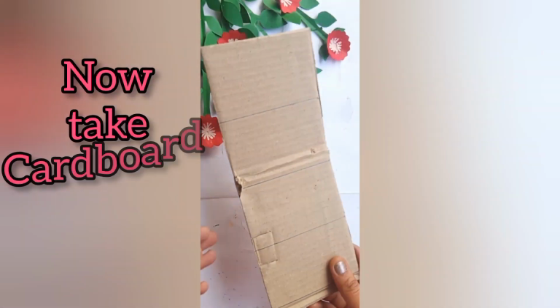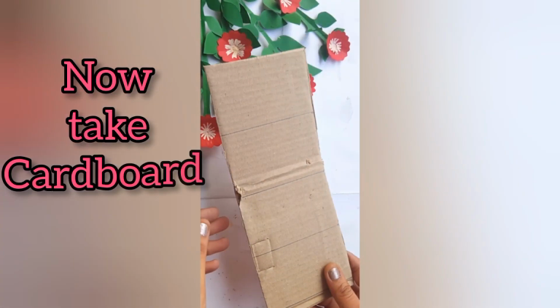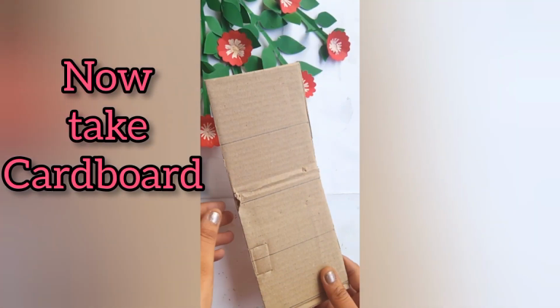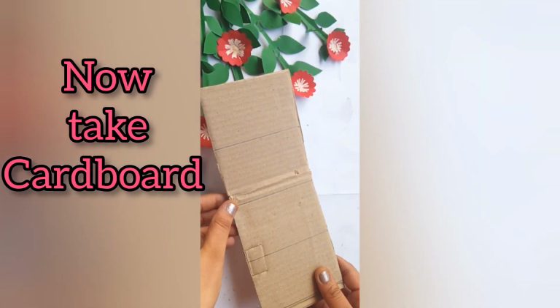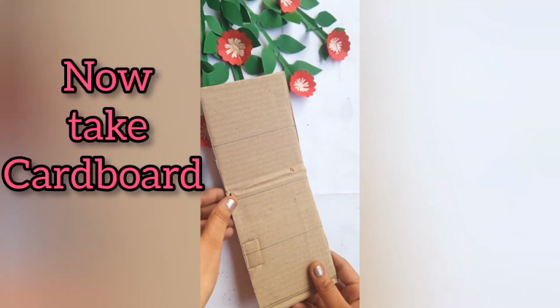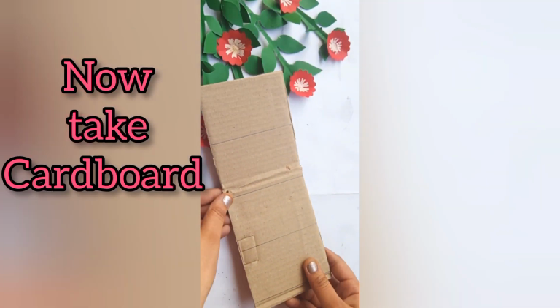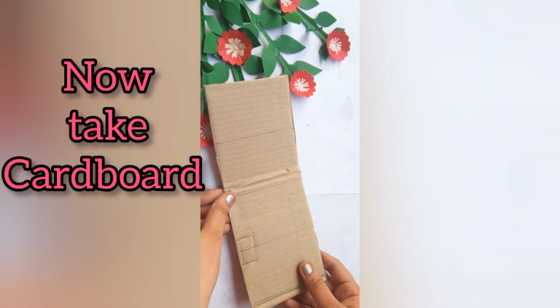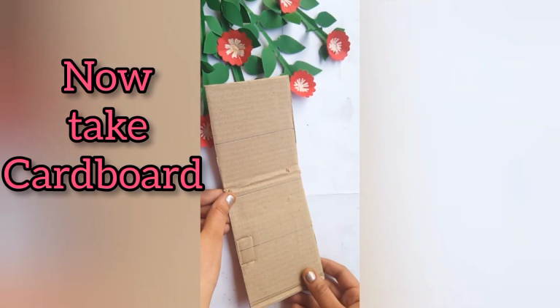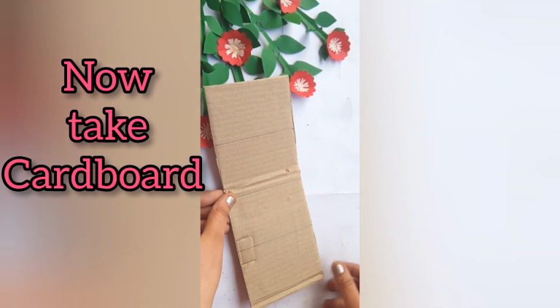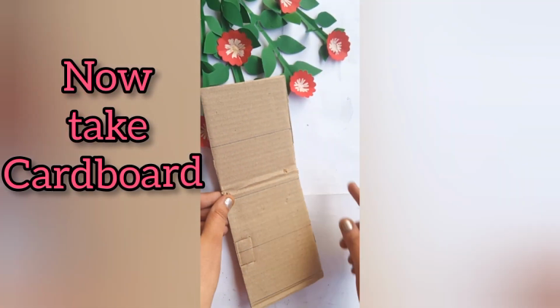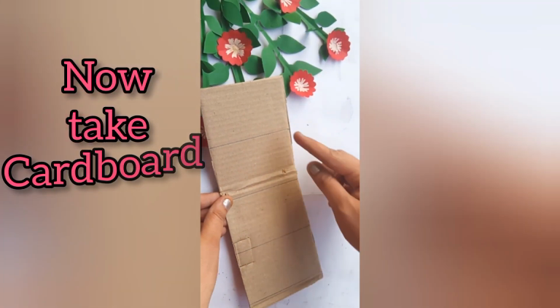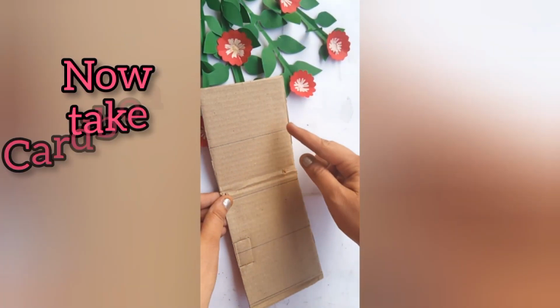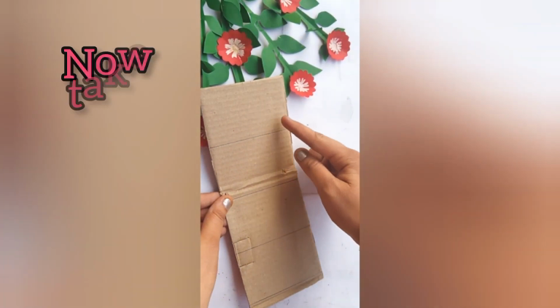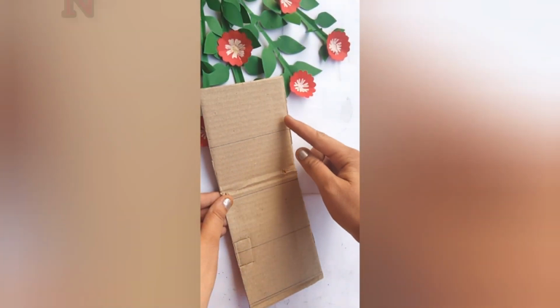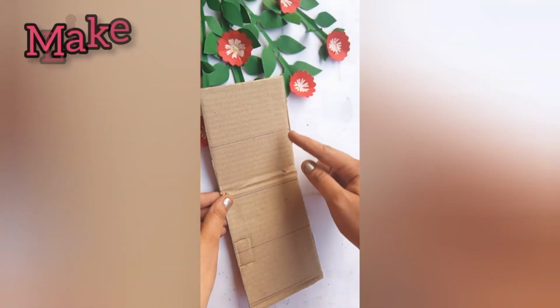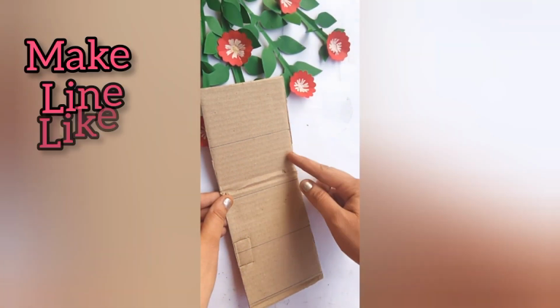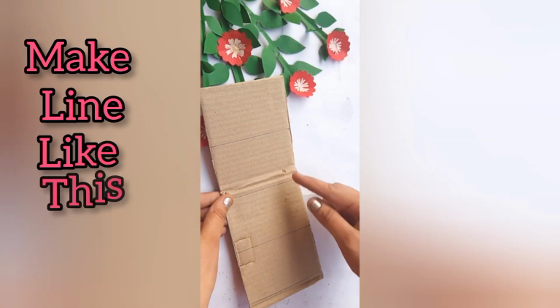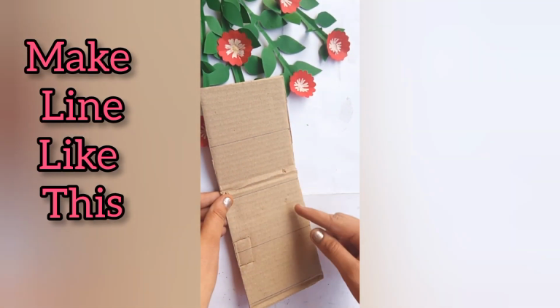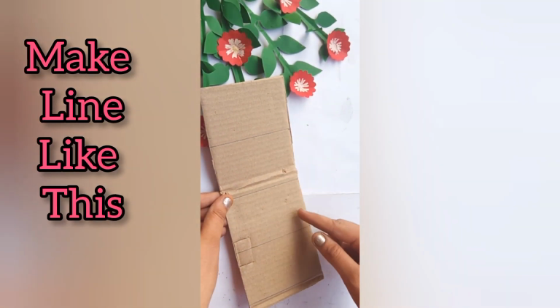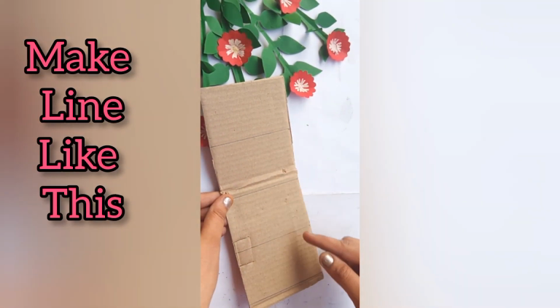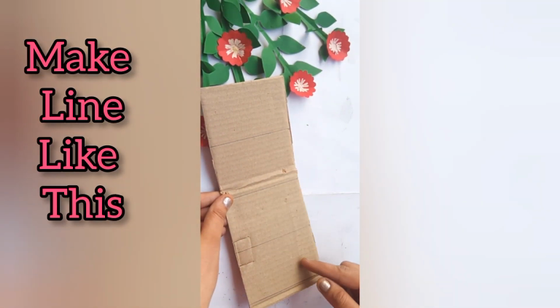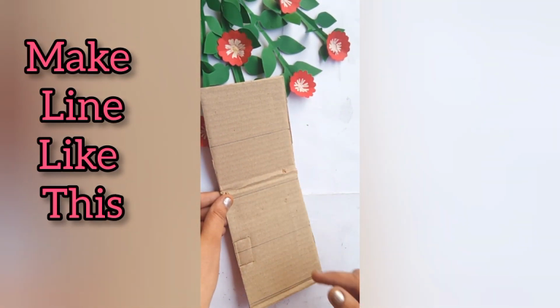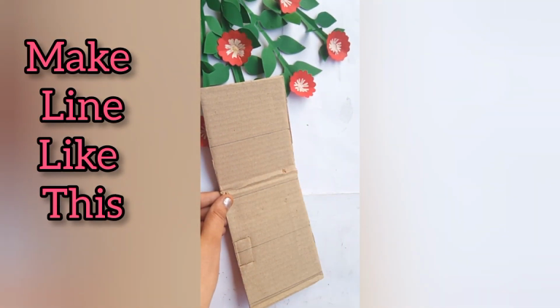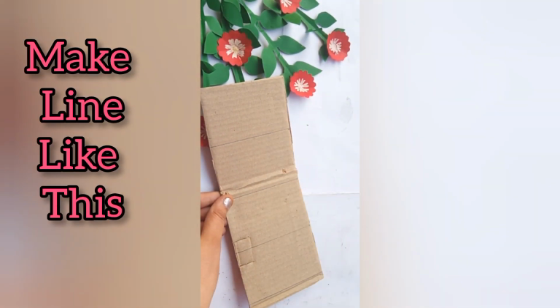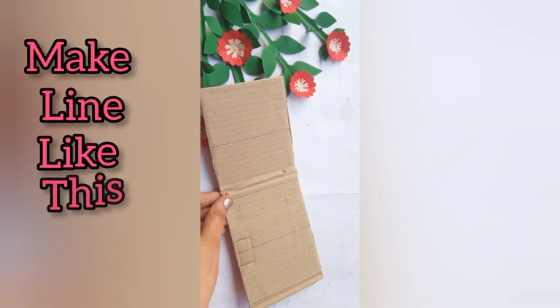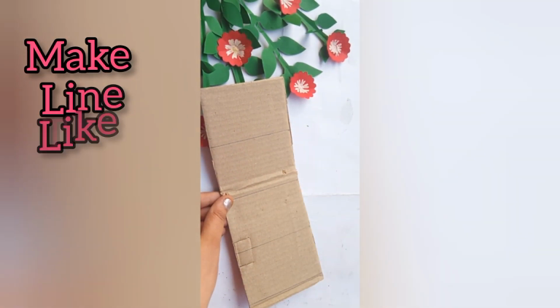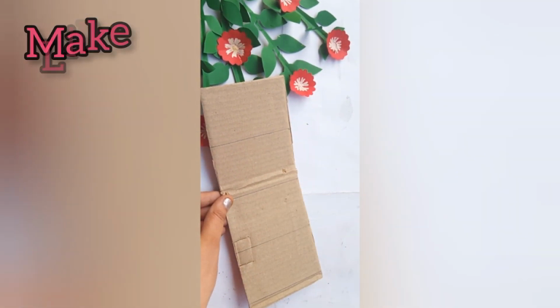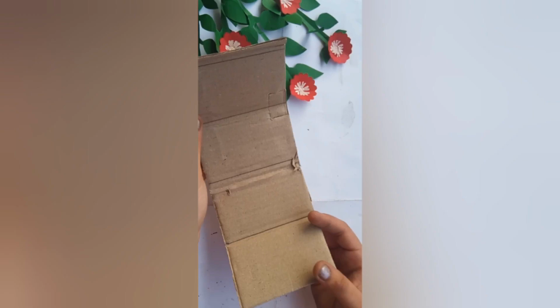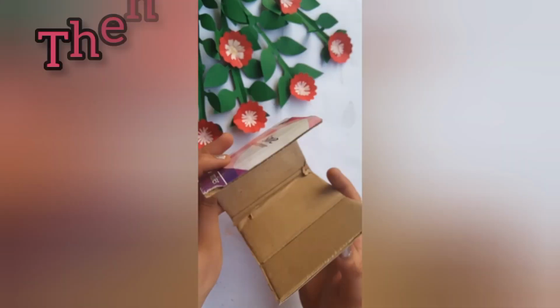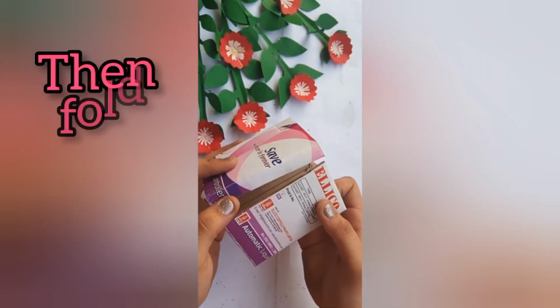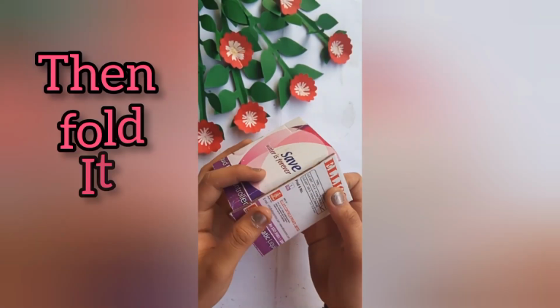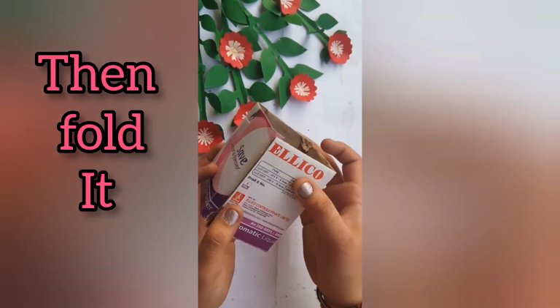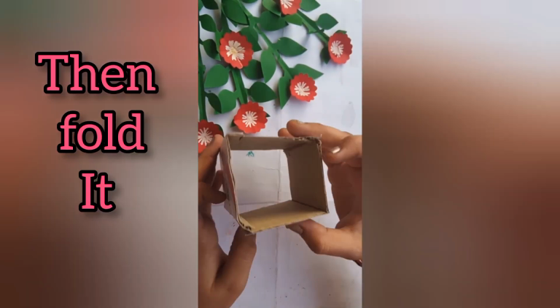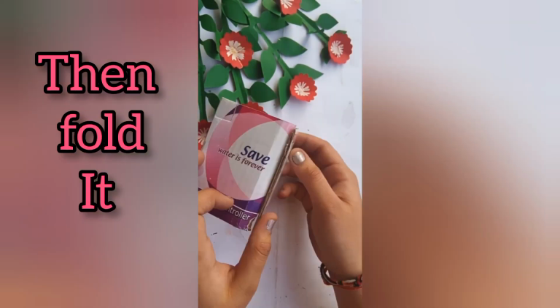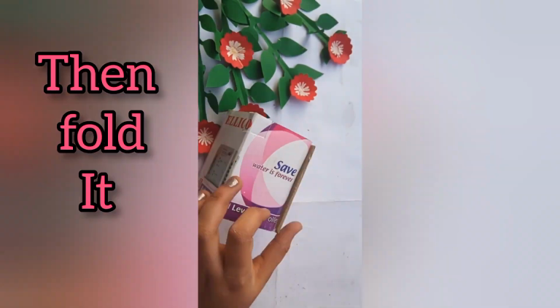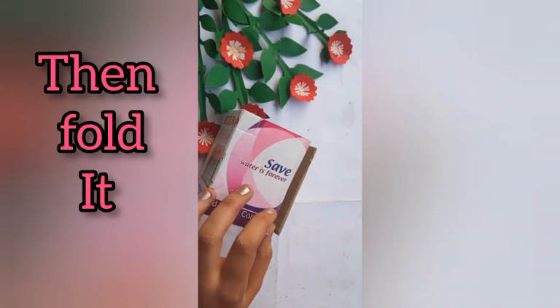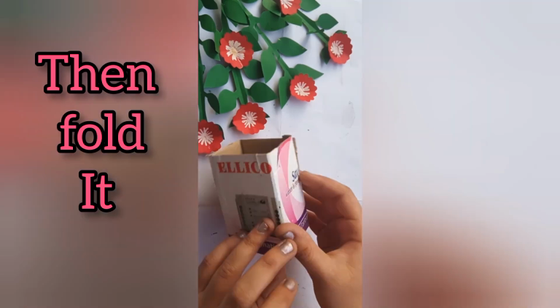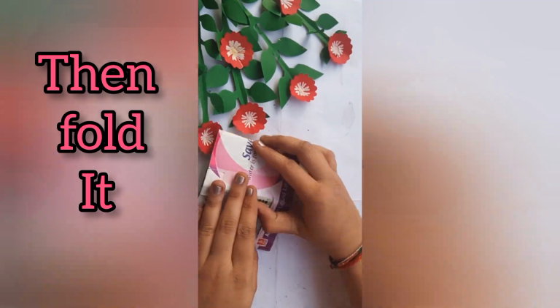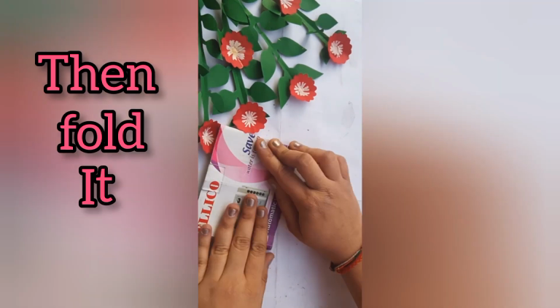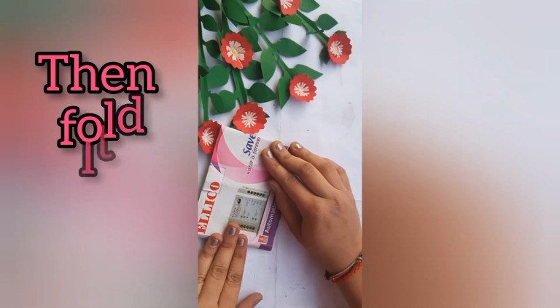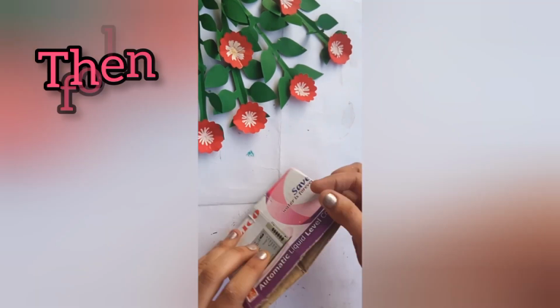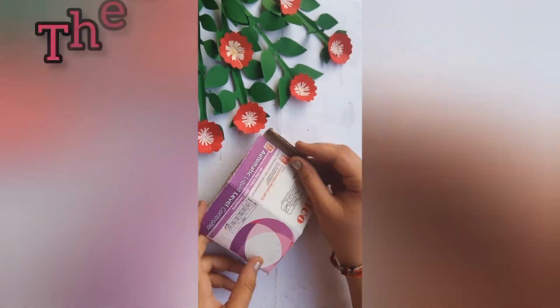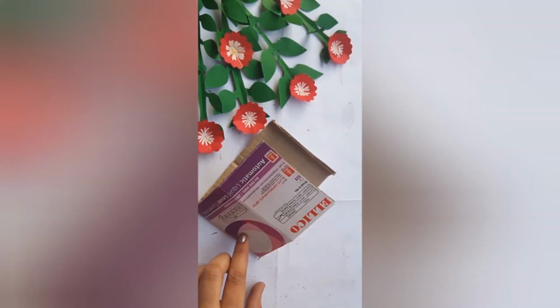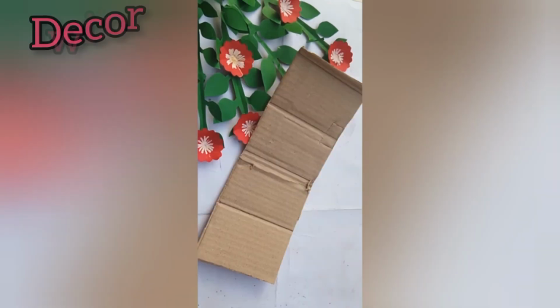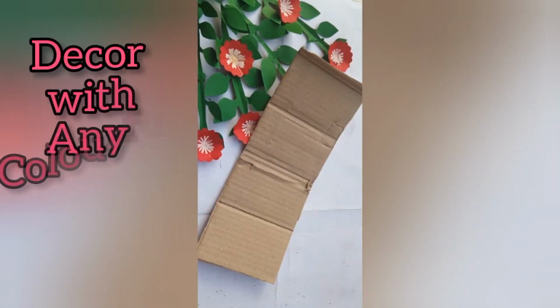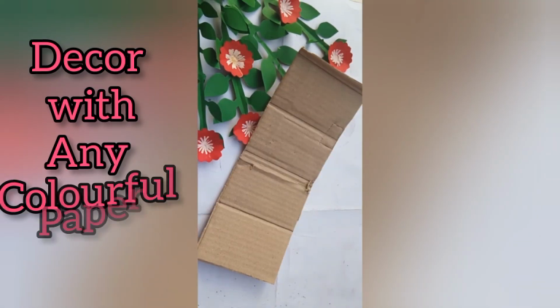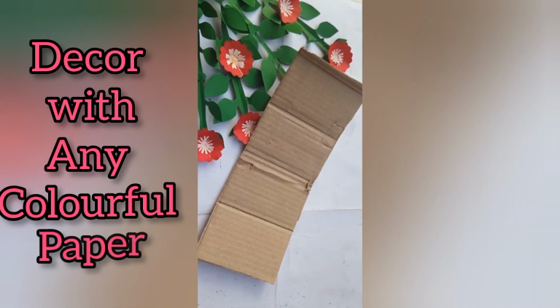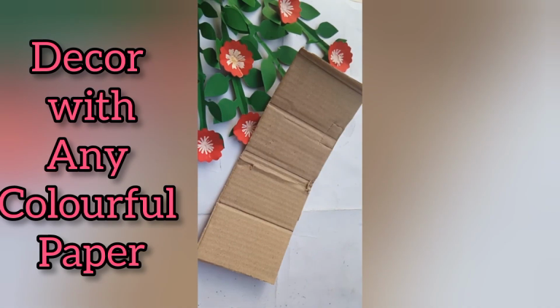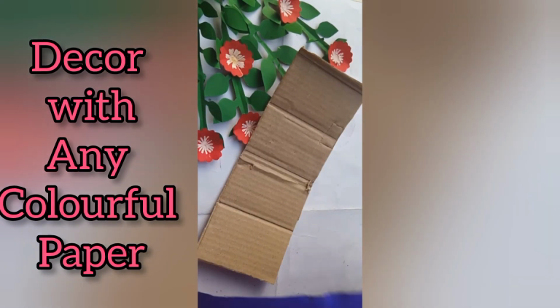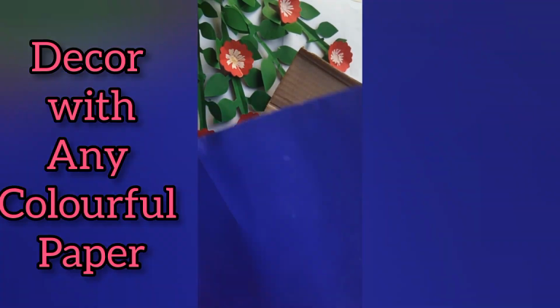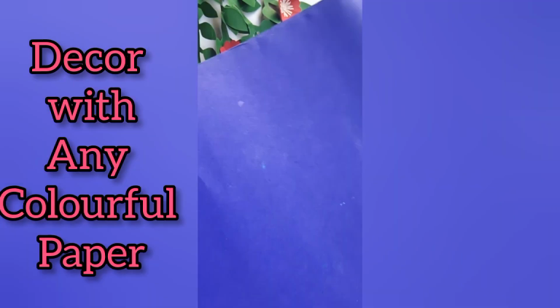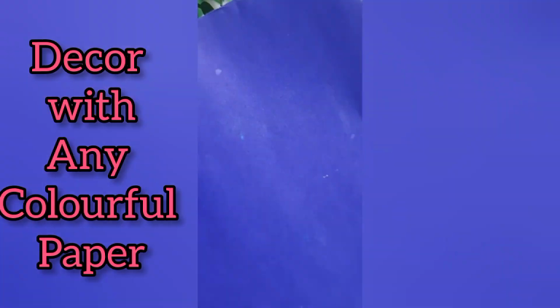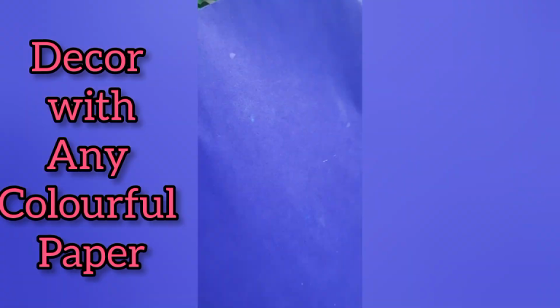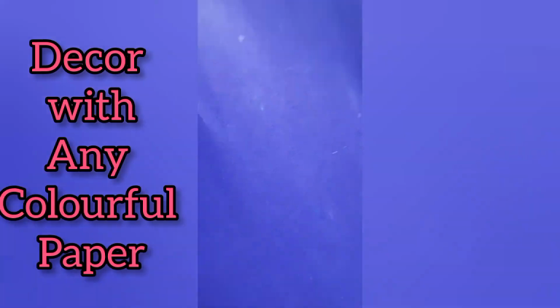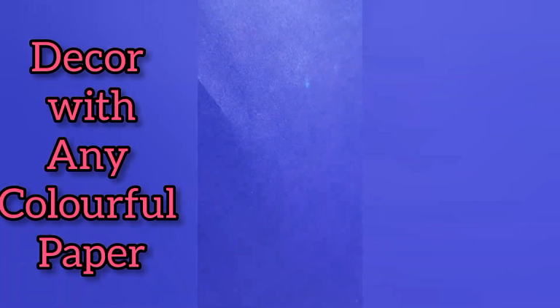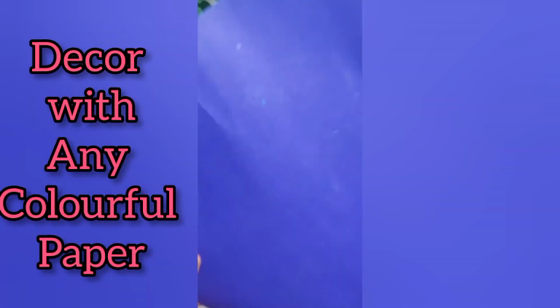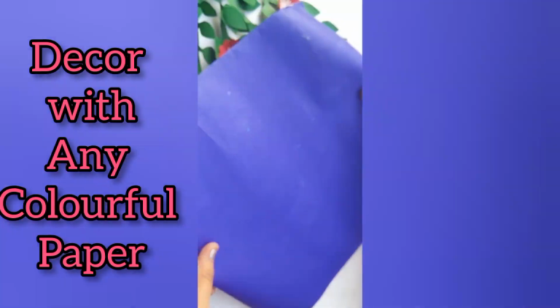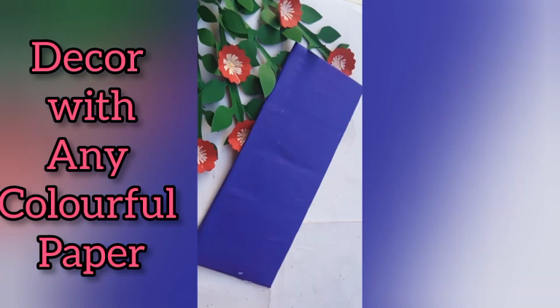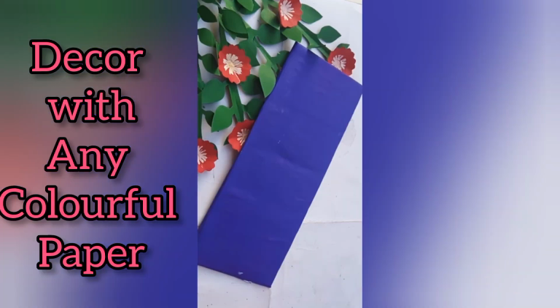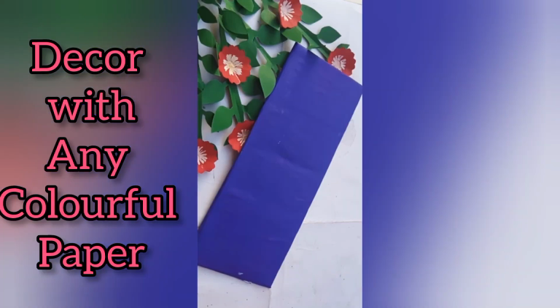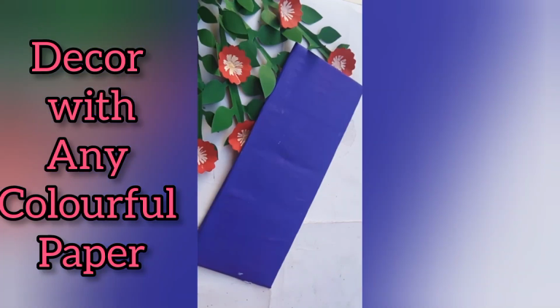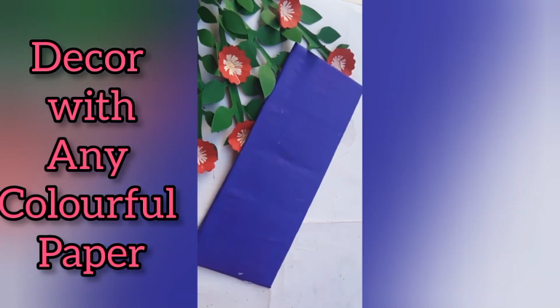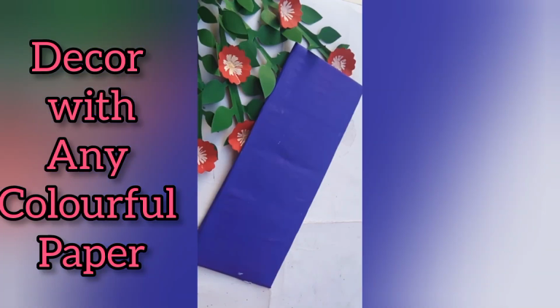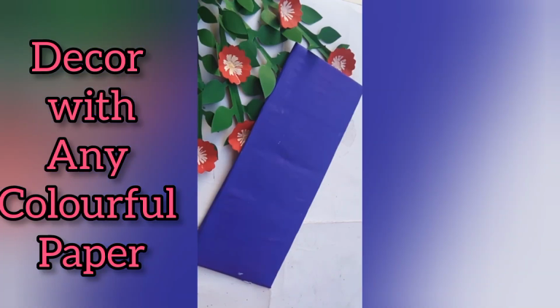Now take cardboard and make a line like this, then fold it. Decorate with any colorful paper.